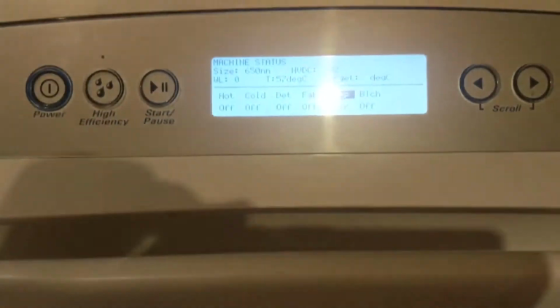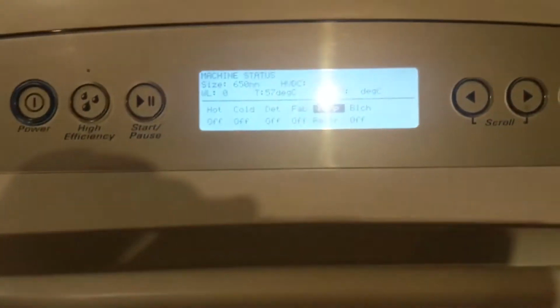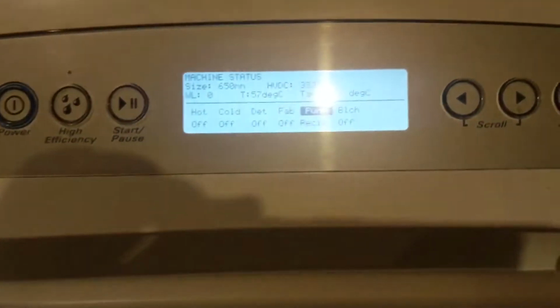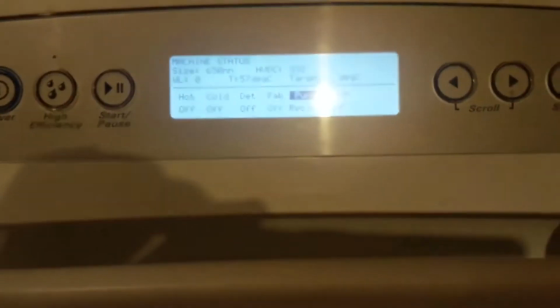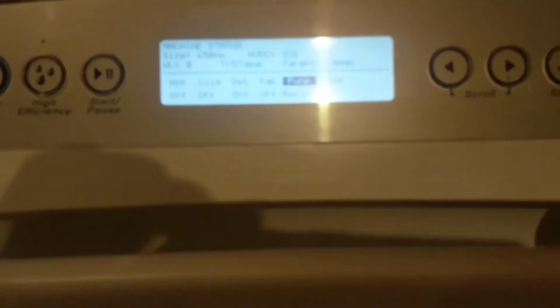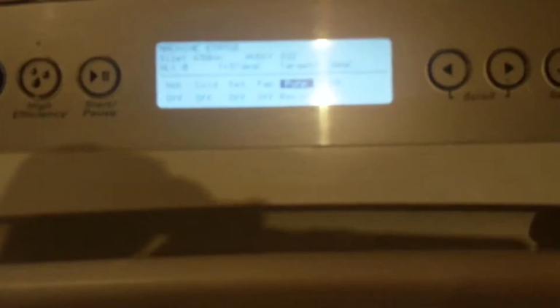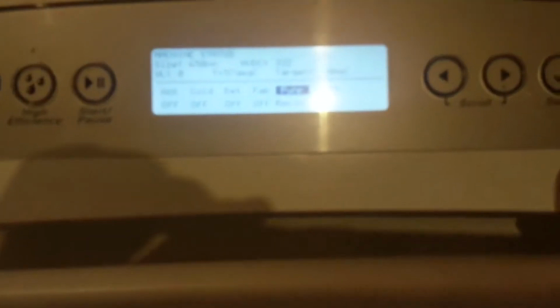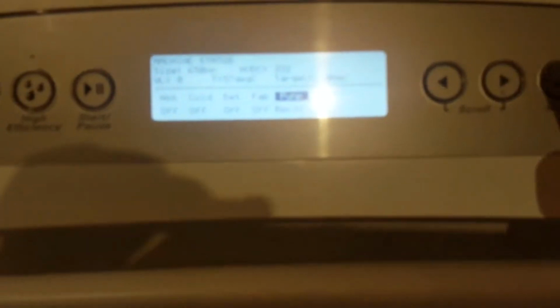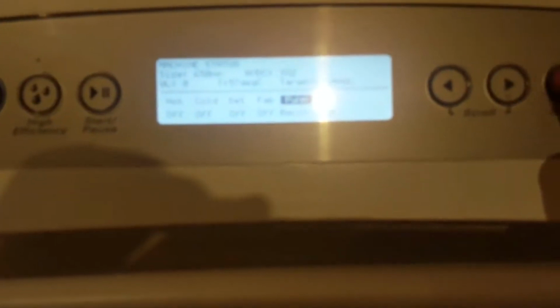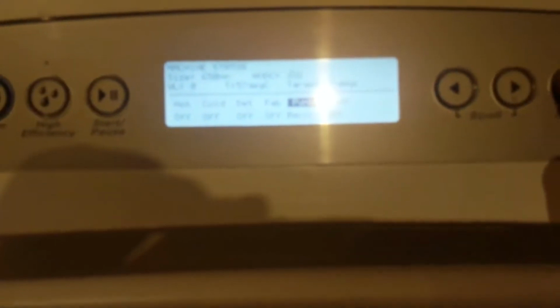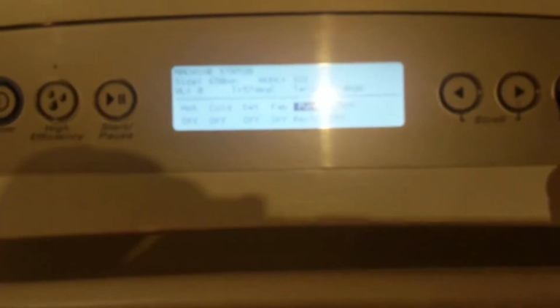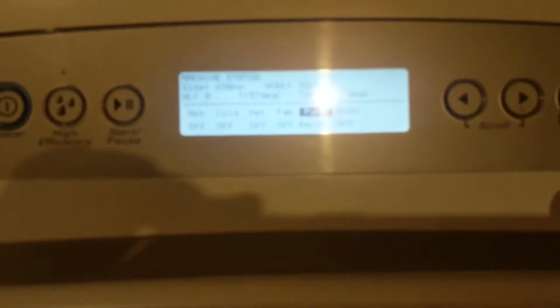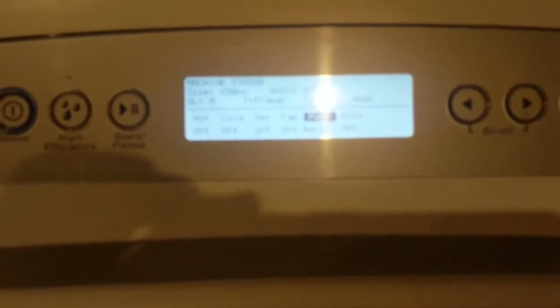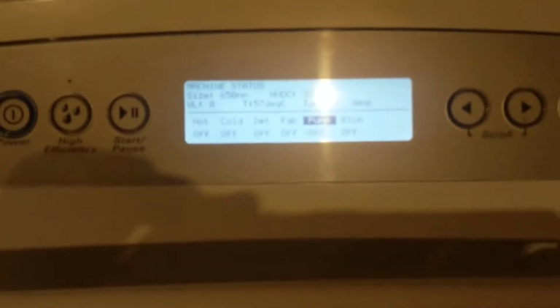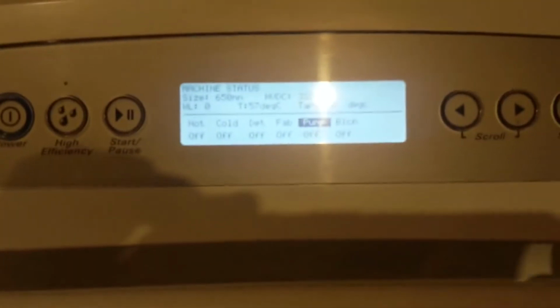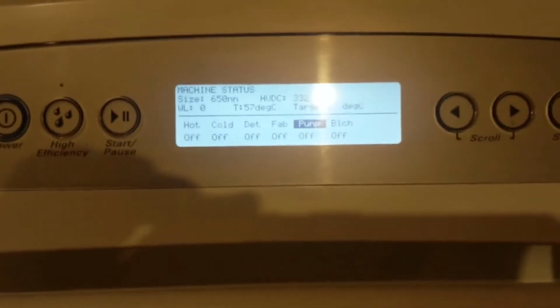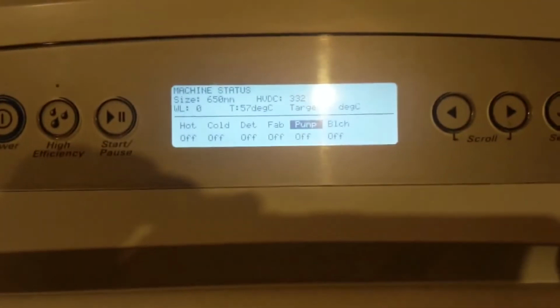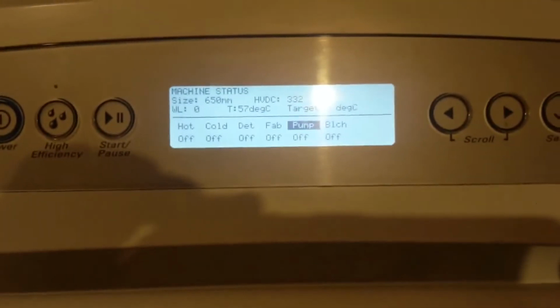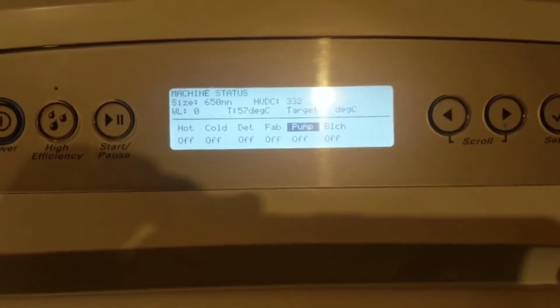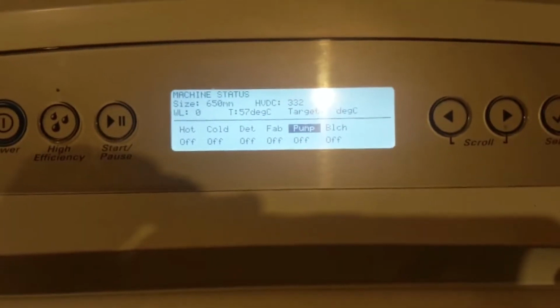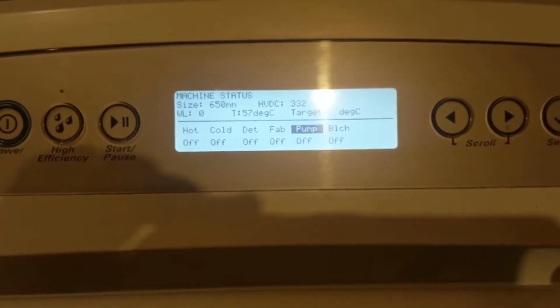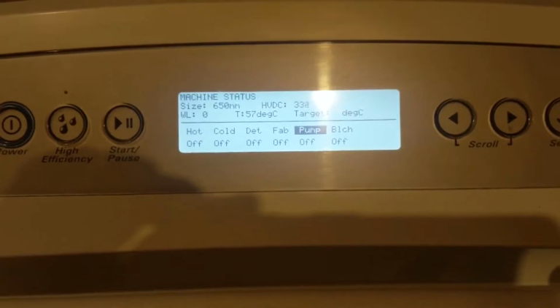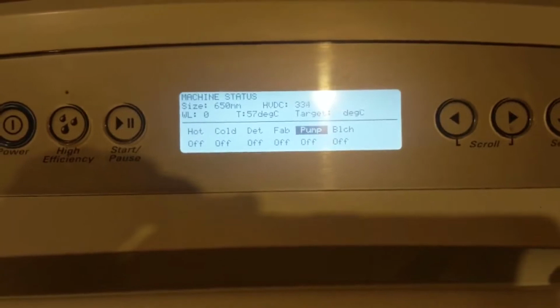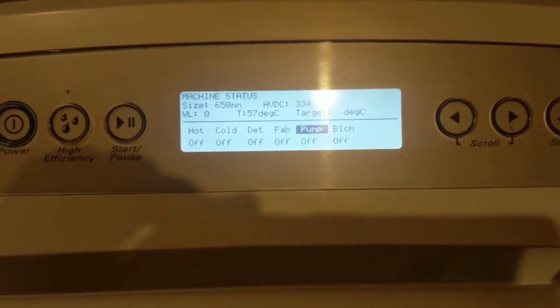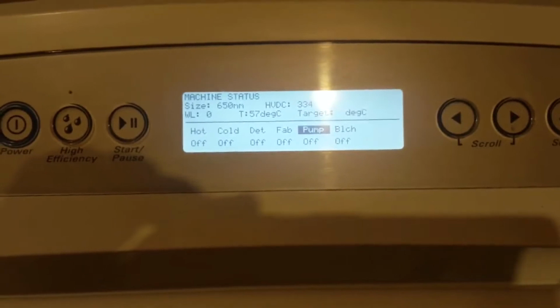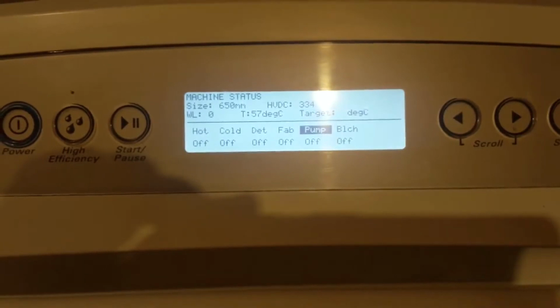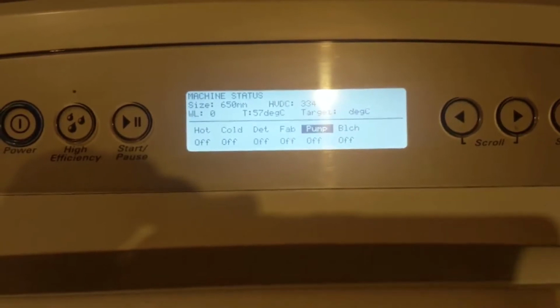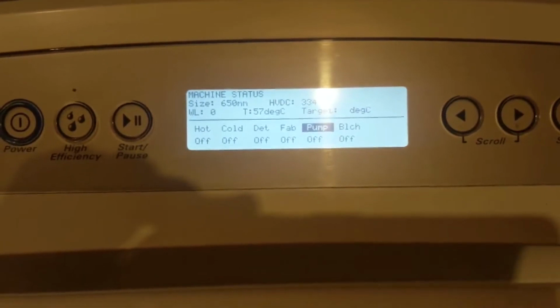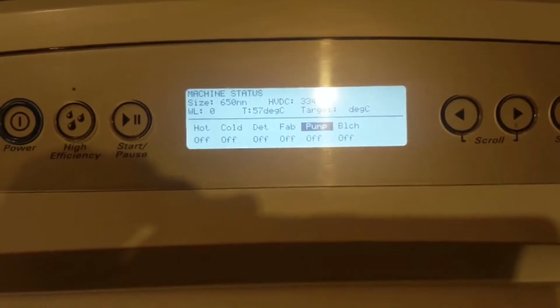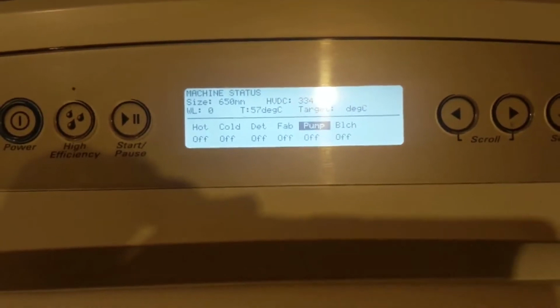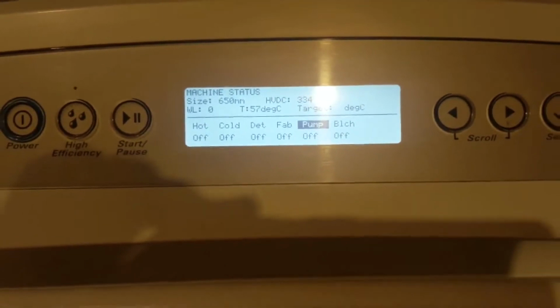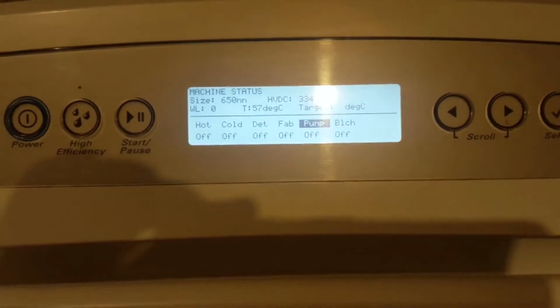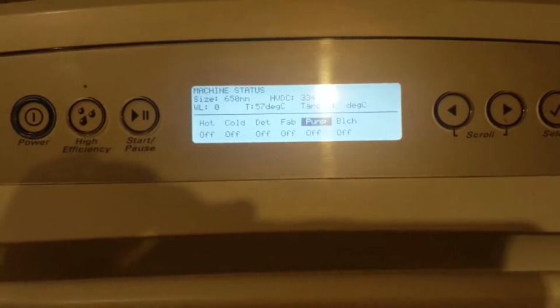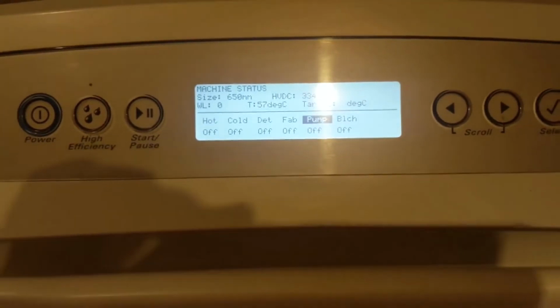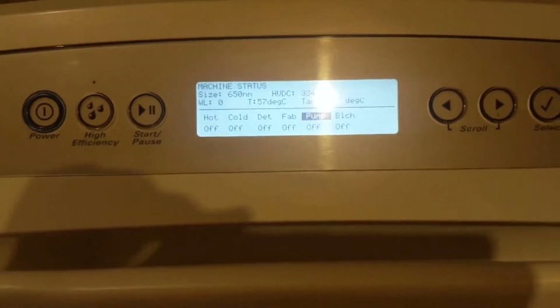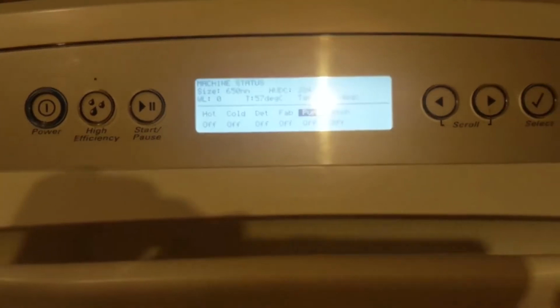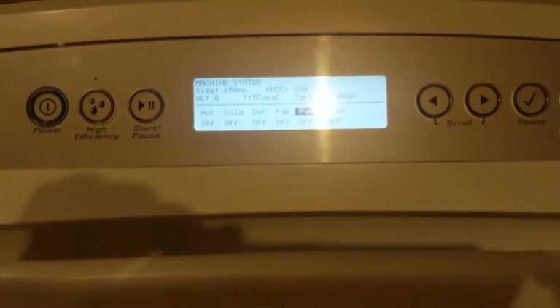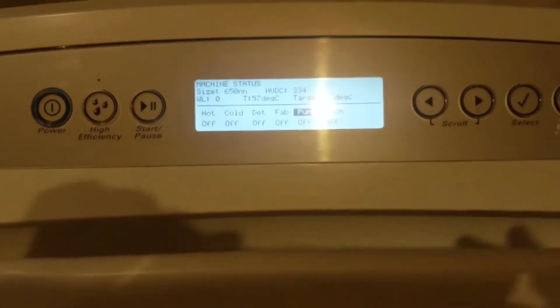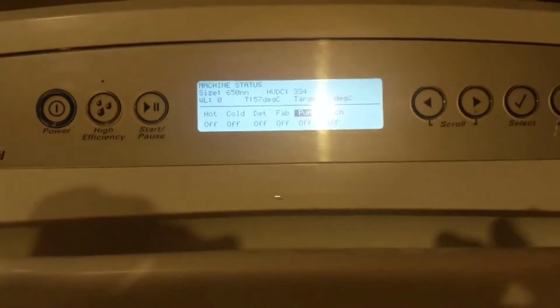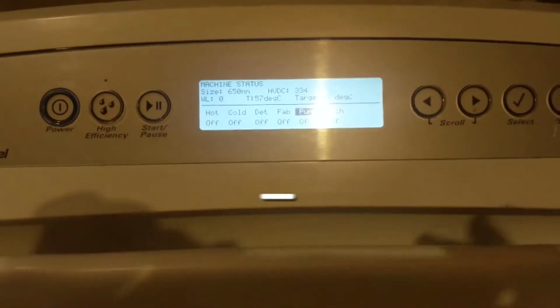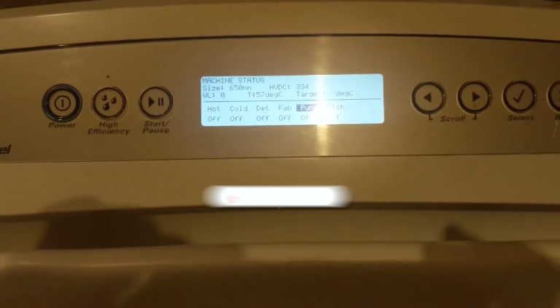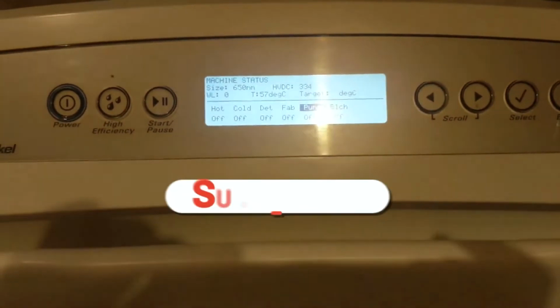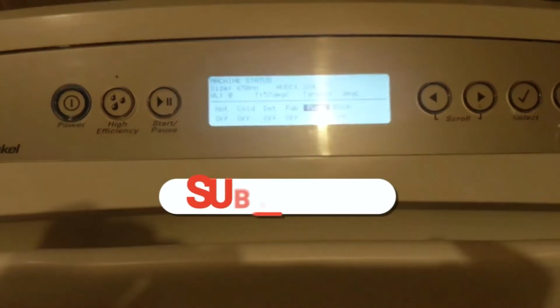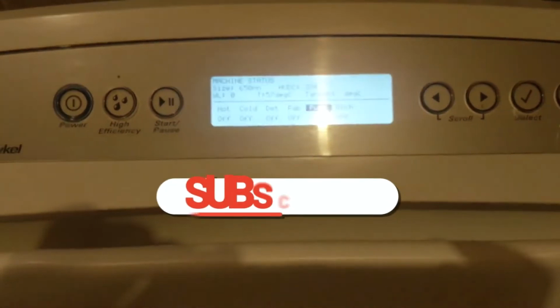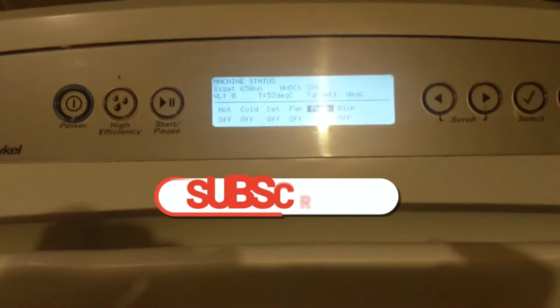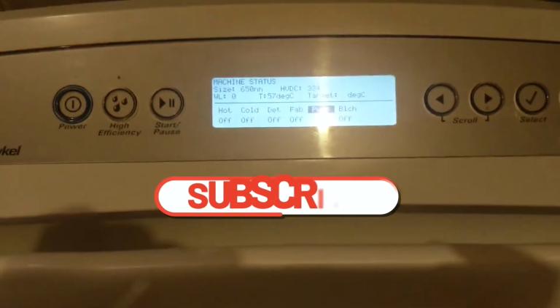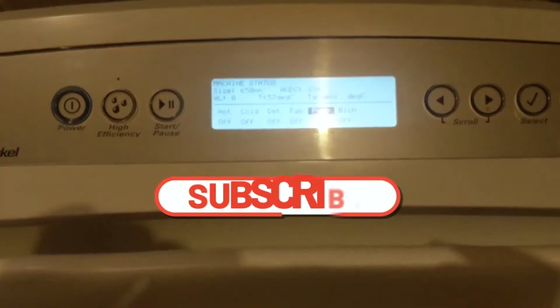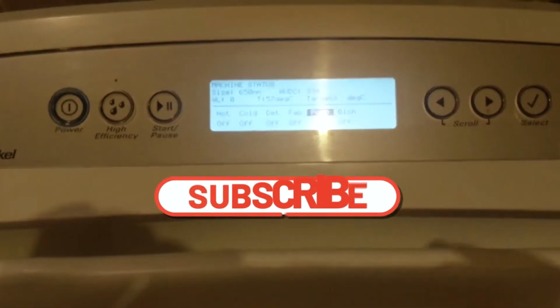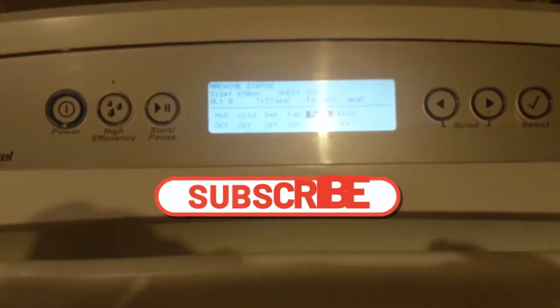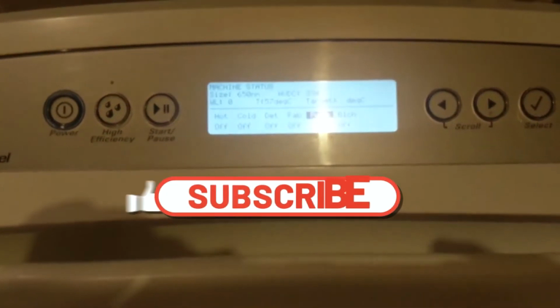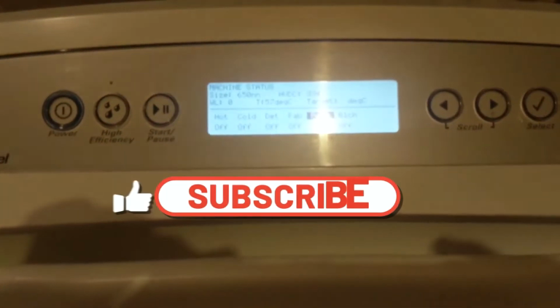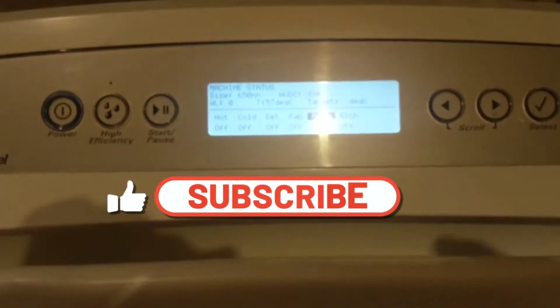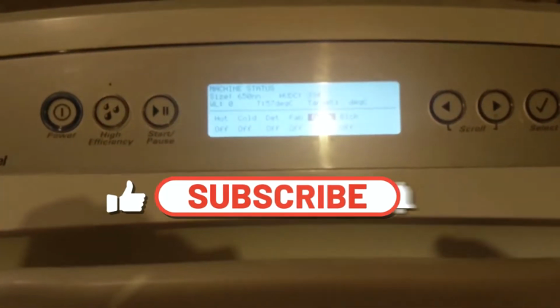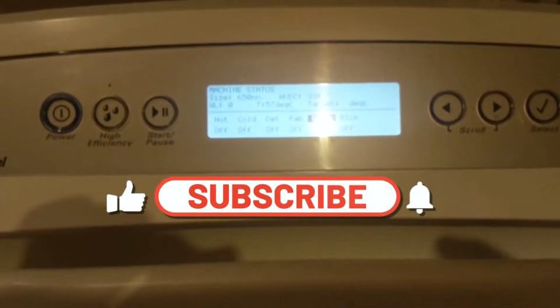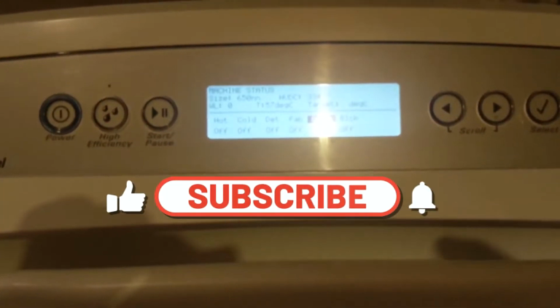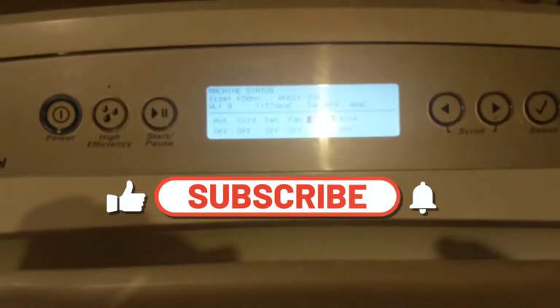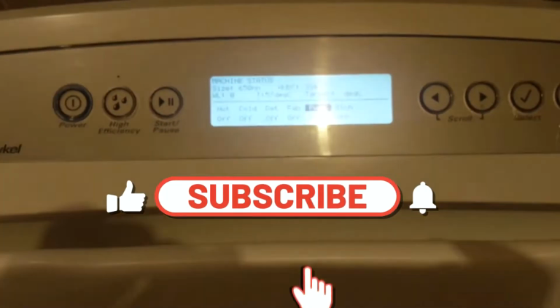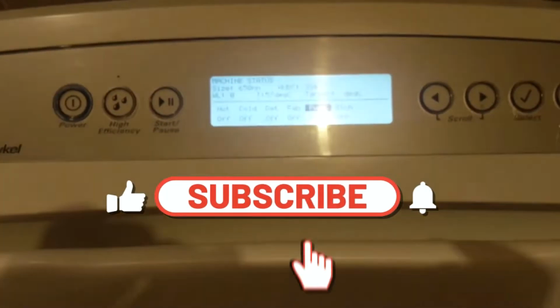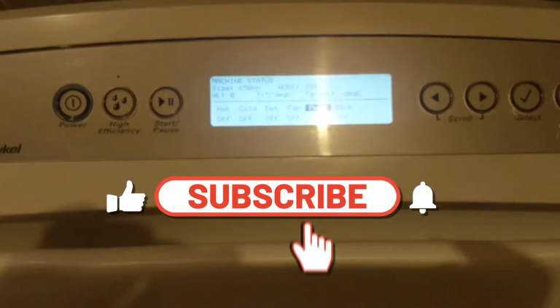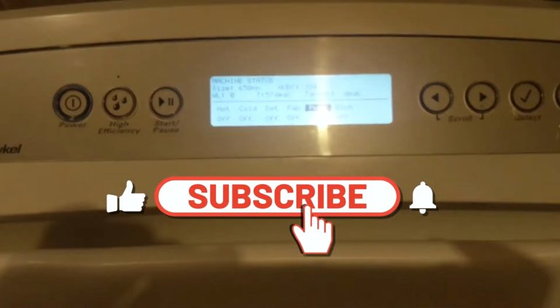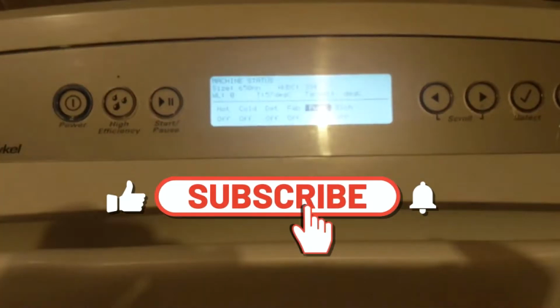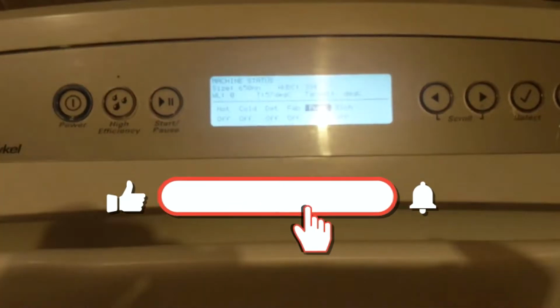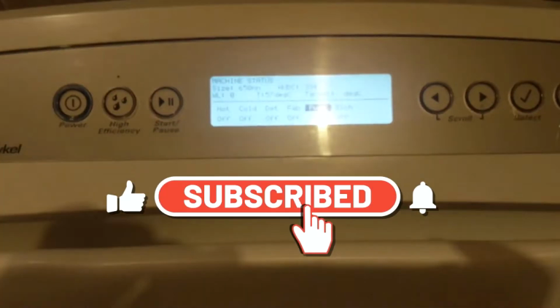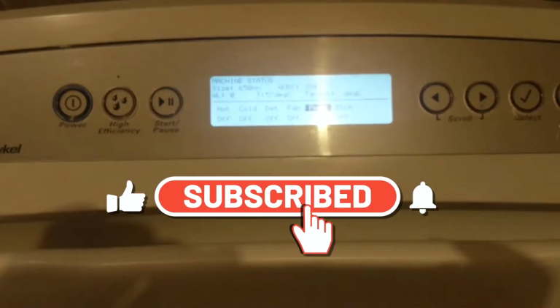To exit out of the diagnostic menu, you just need to press the power button and then turn it back on.